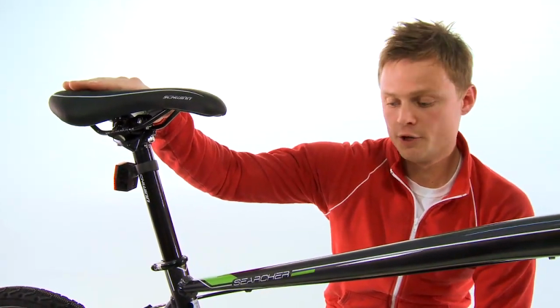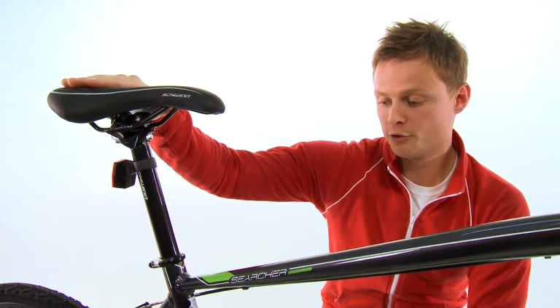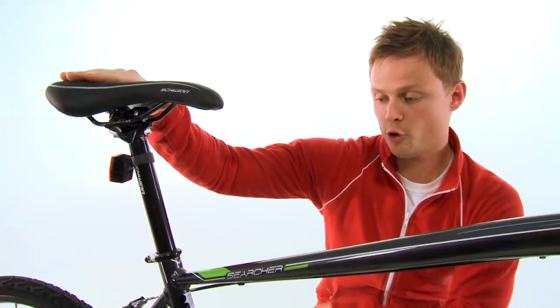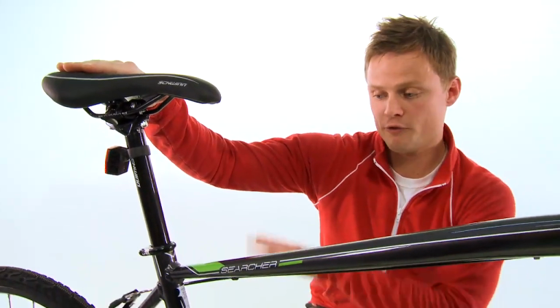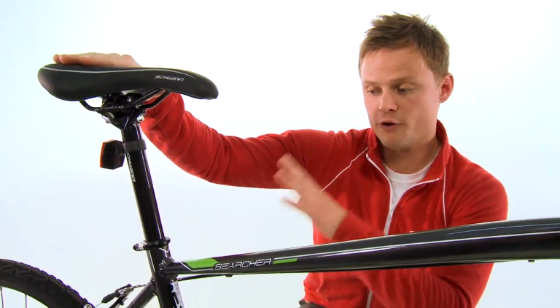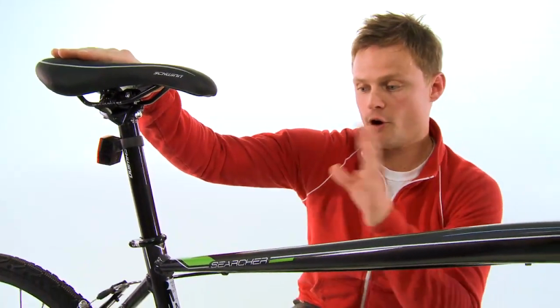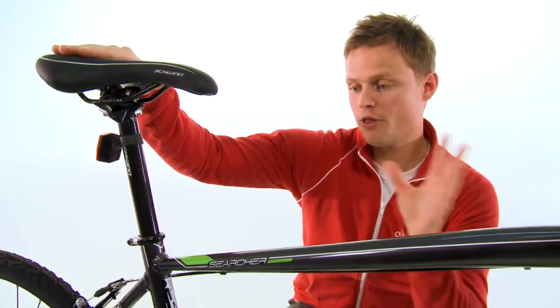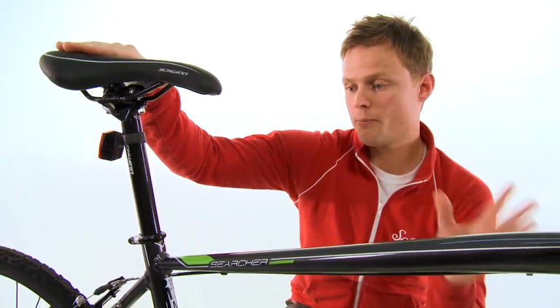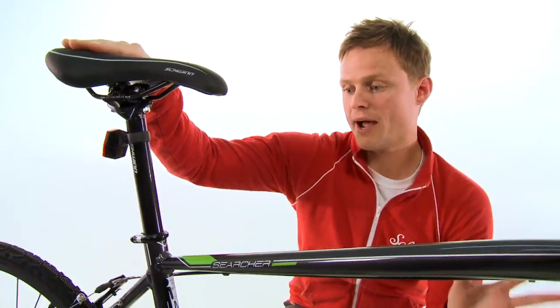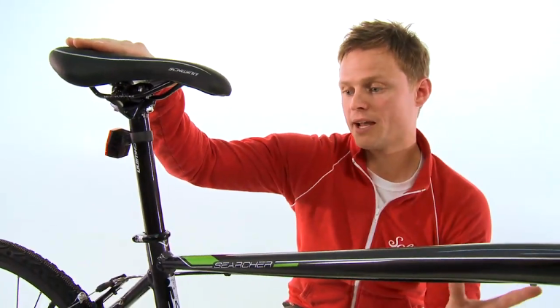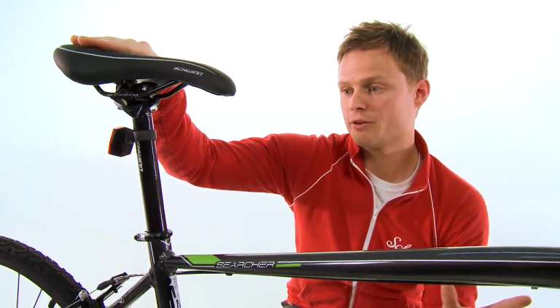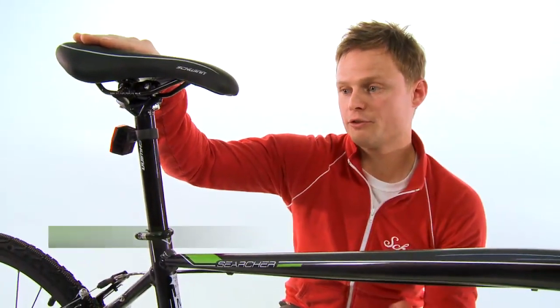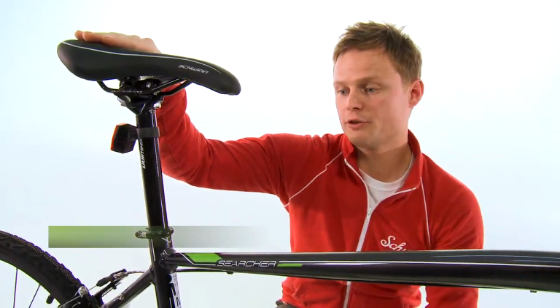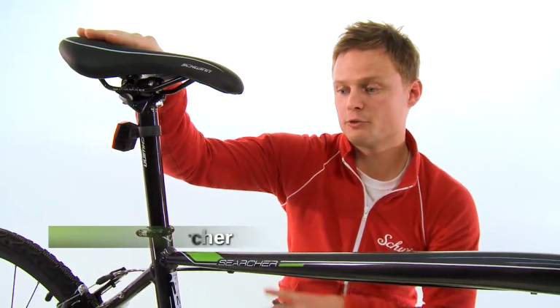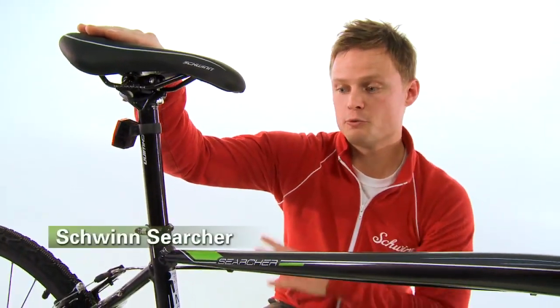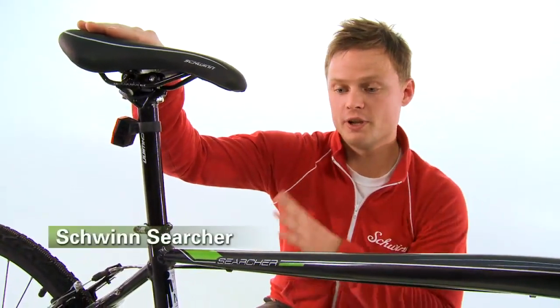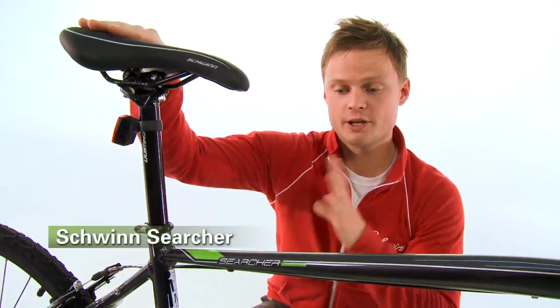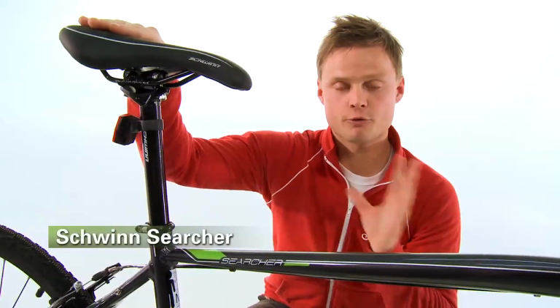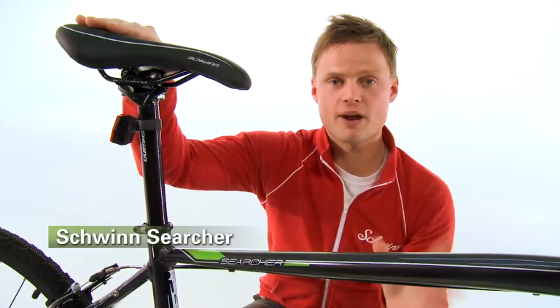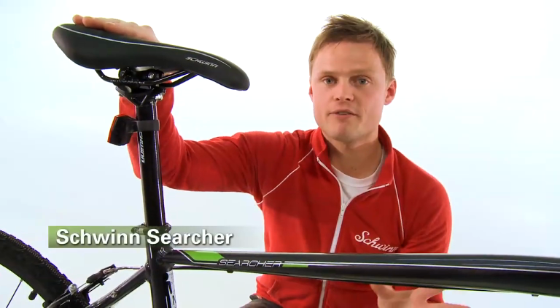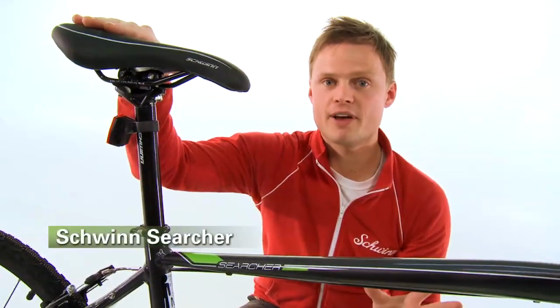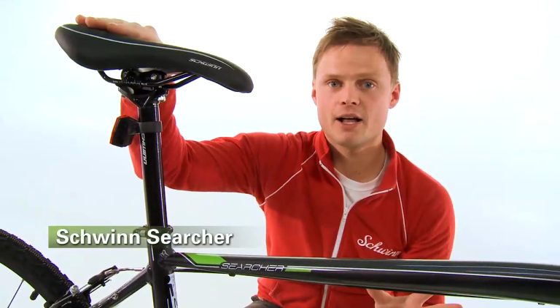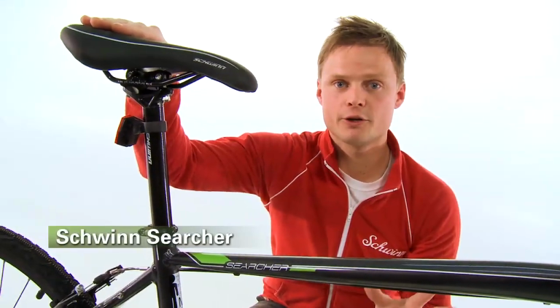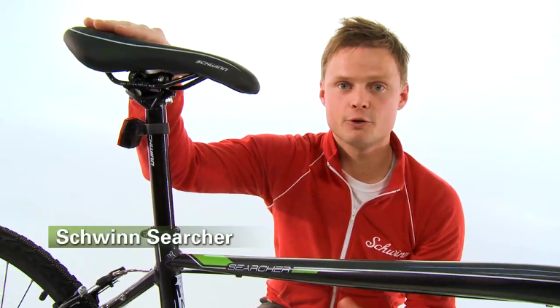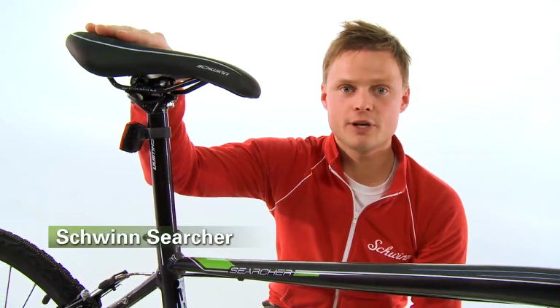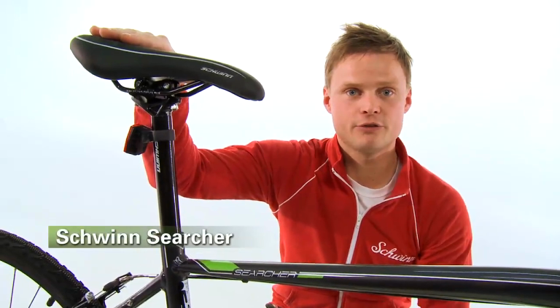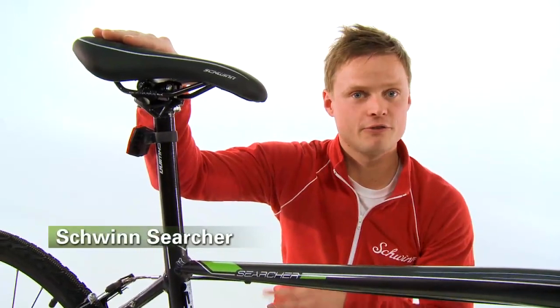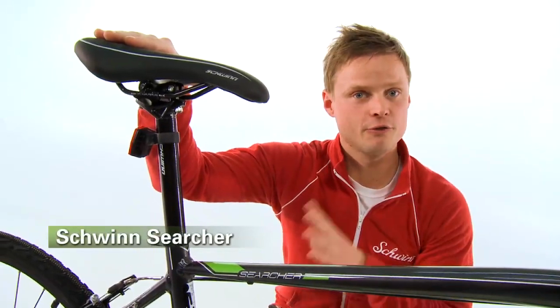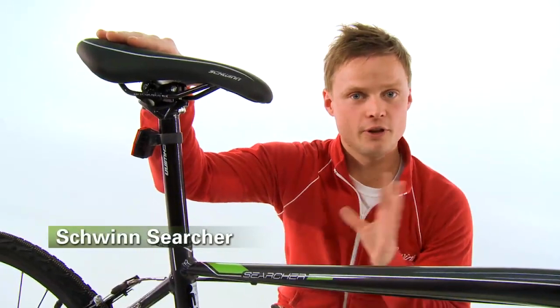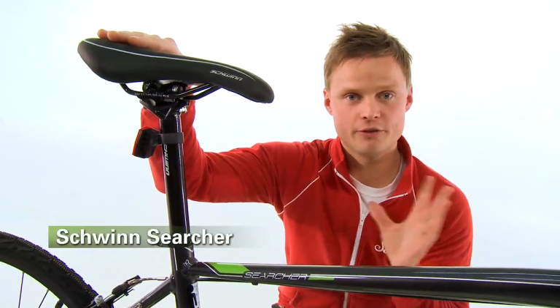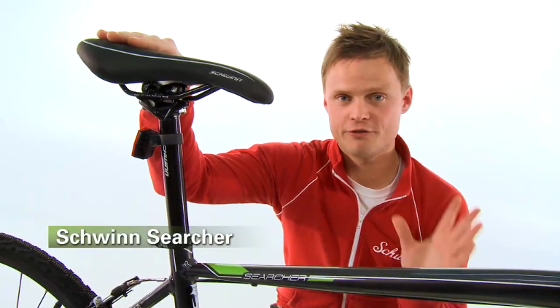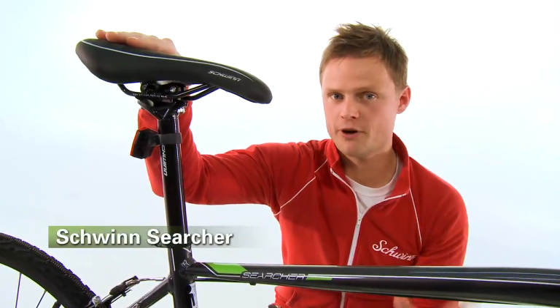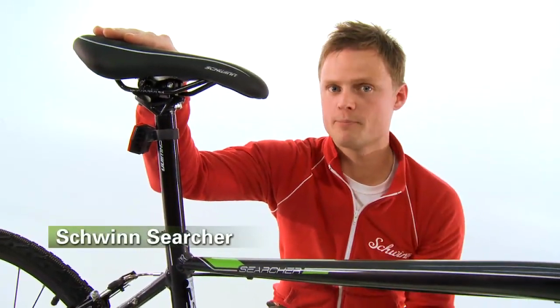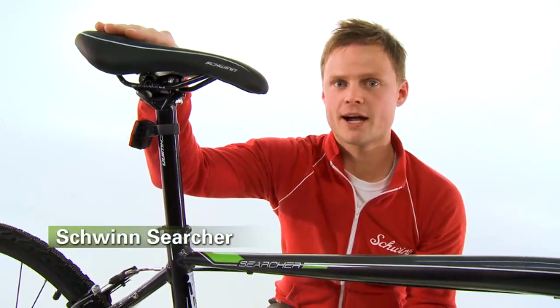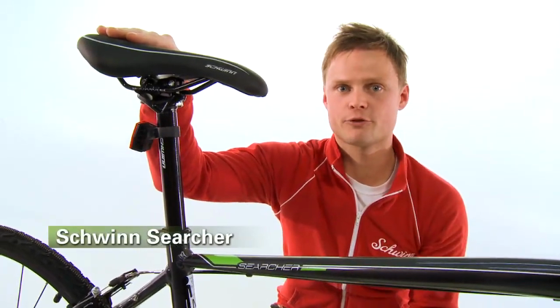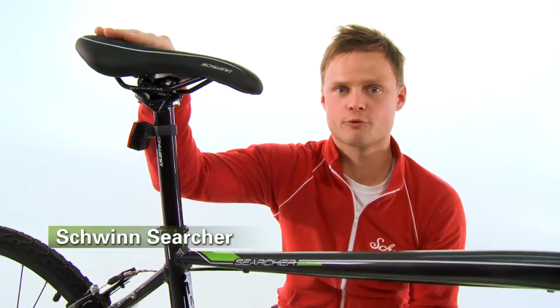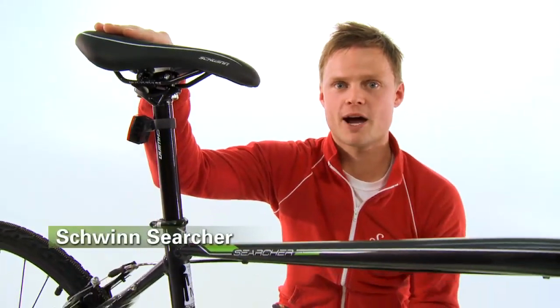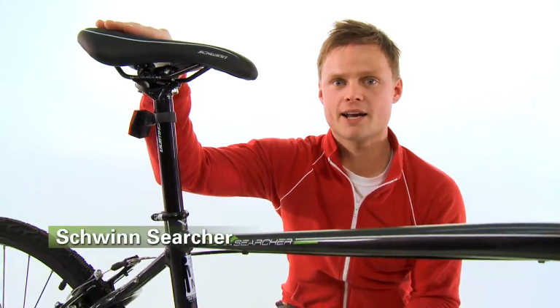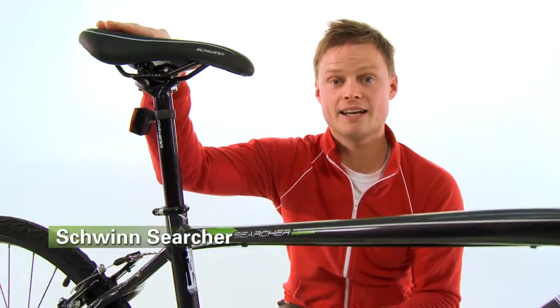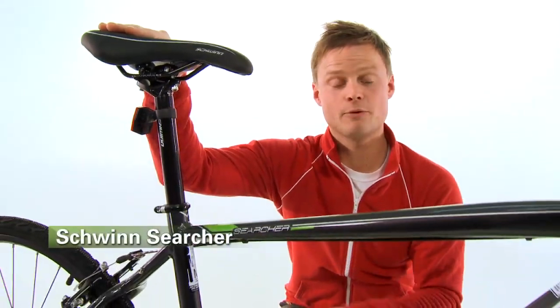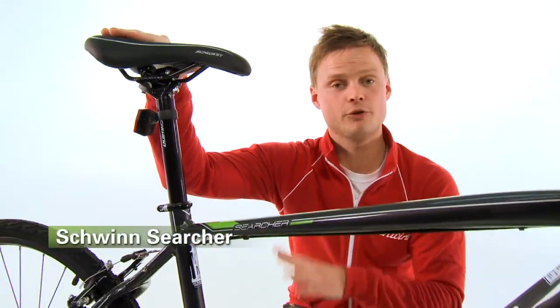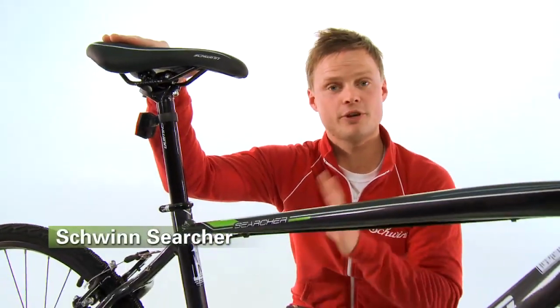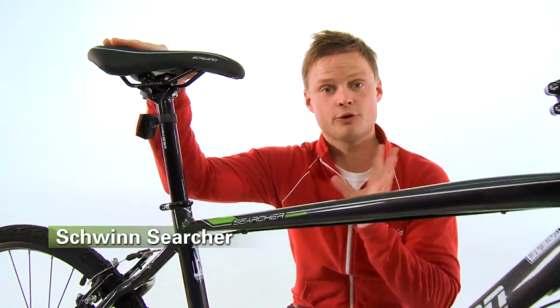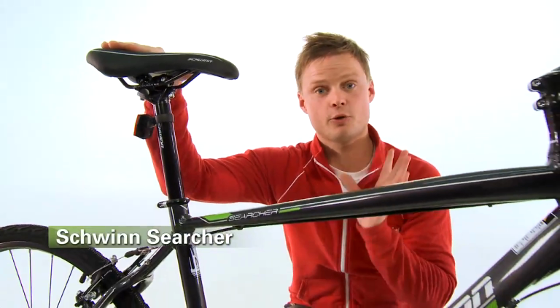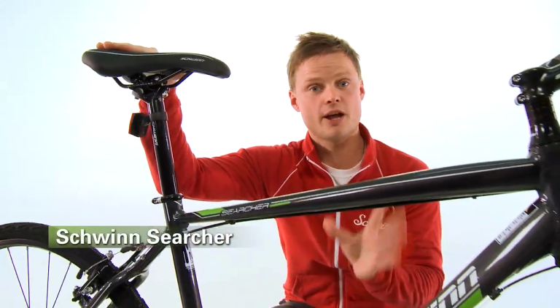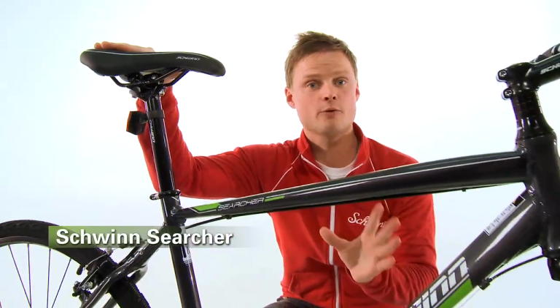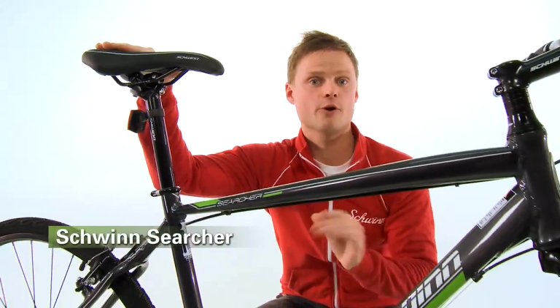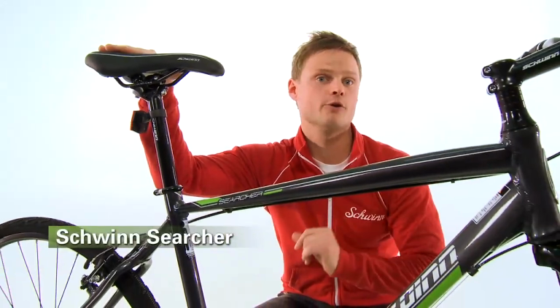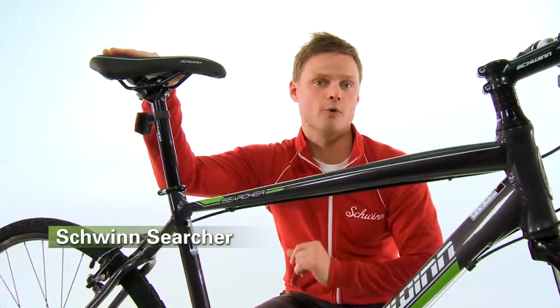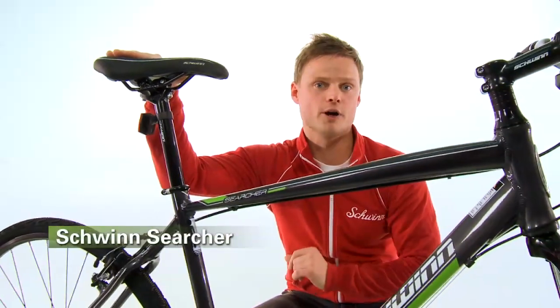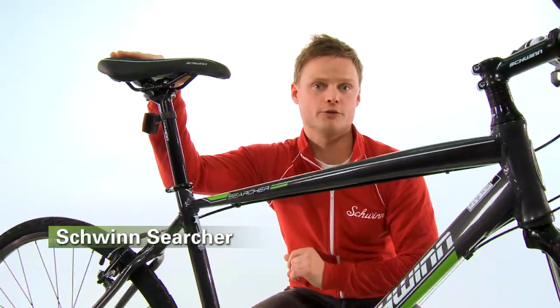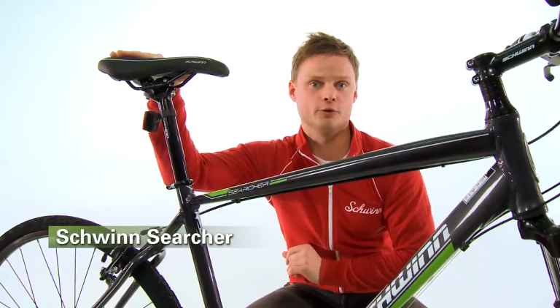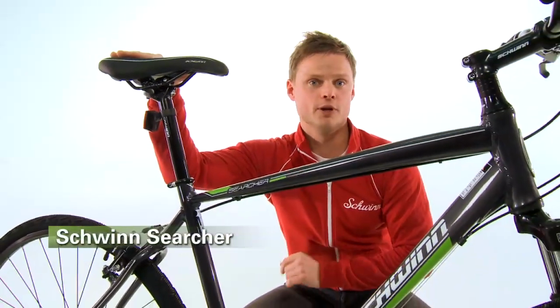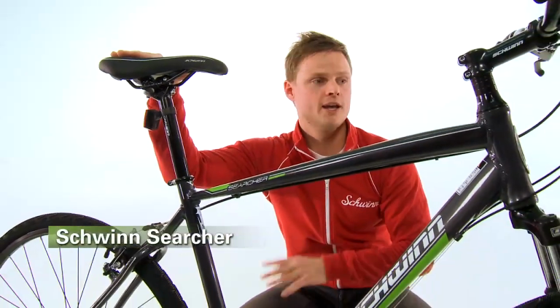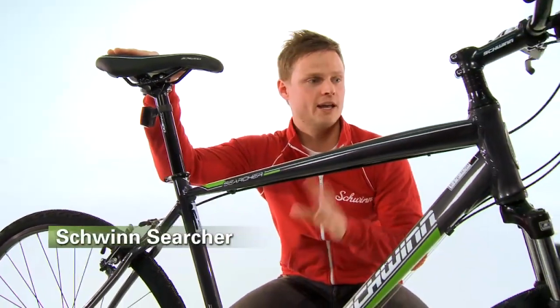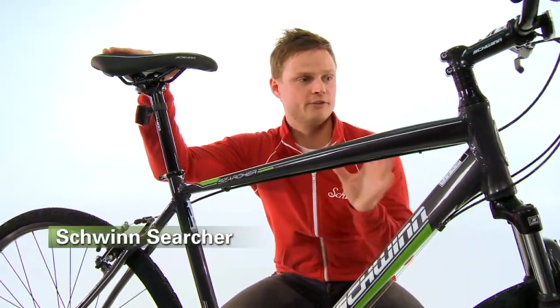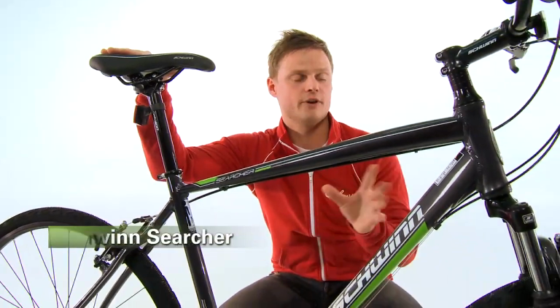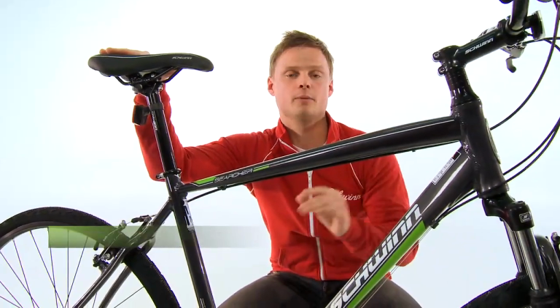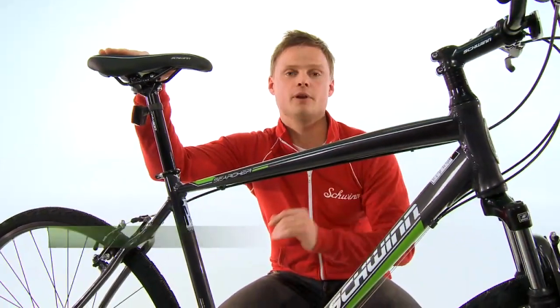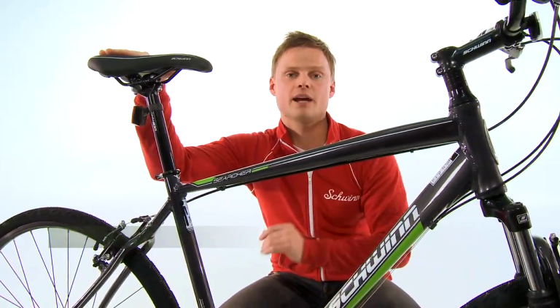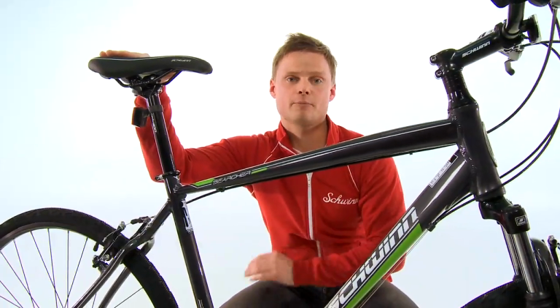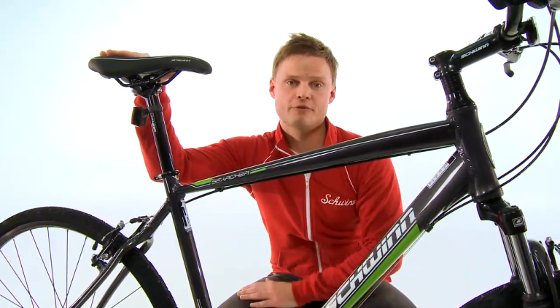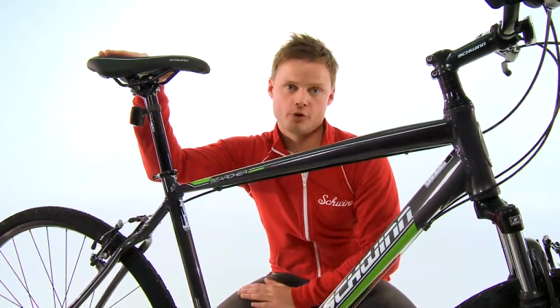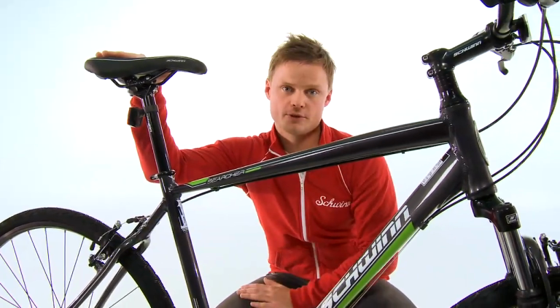So overall the bike is just really great value. It's a really fun bike to ride and it will take you anywhere you want to. It's available at Performance.